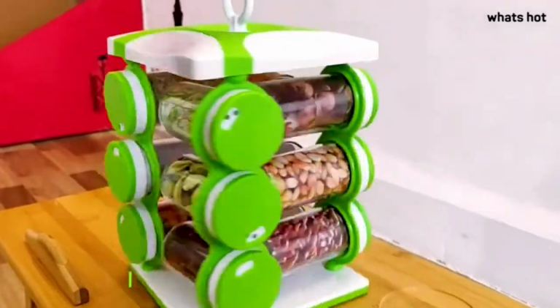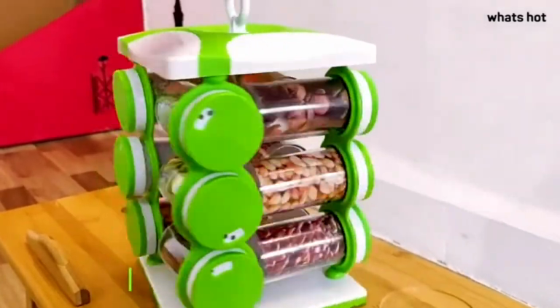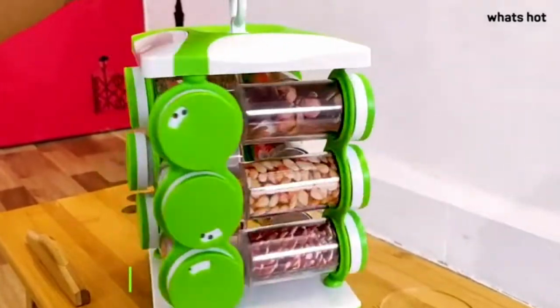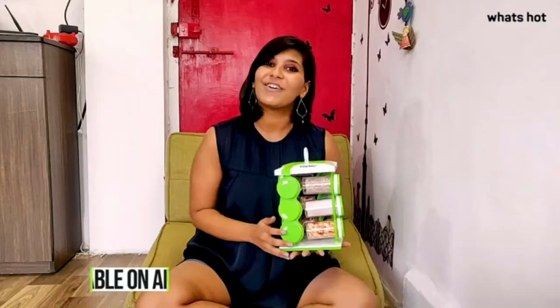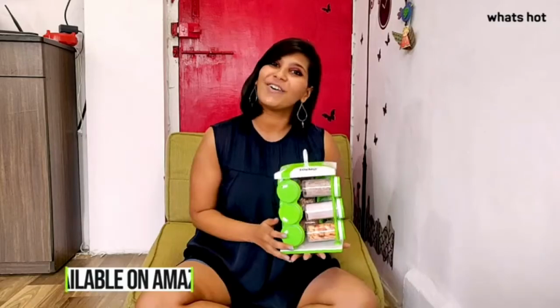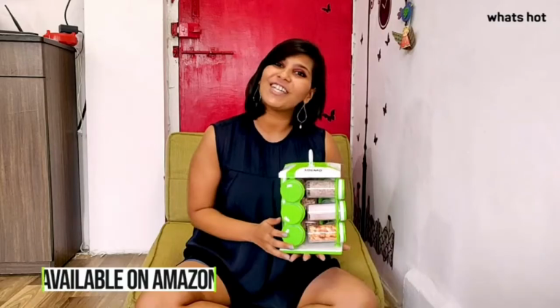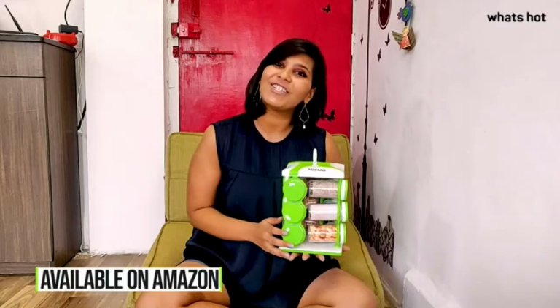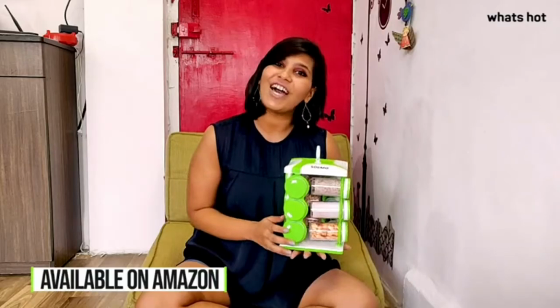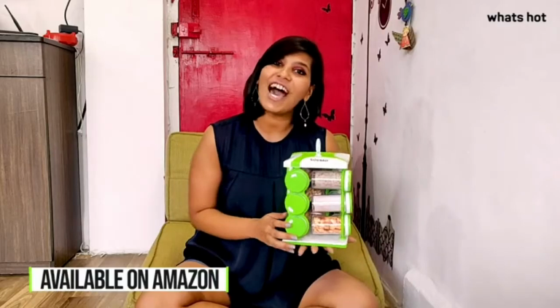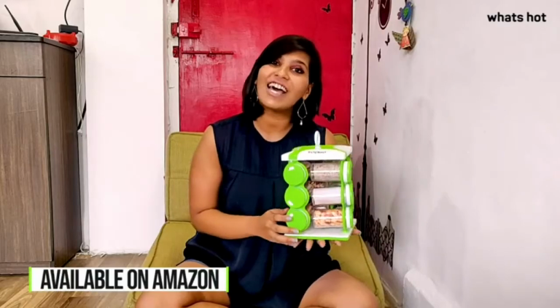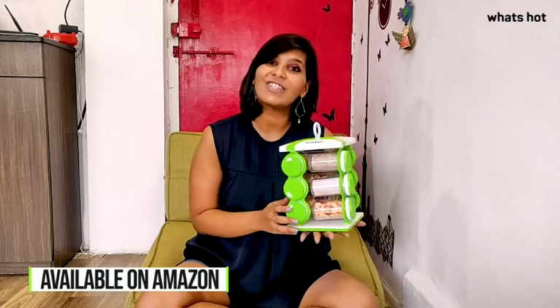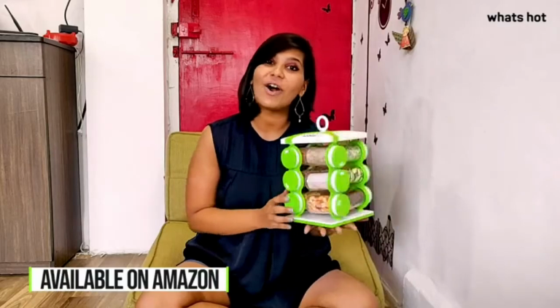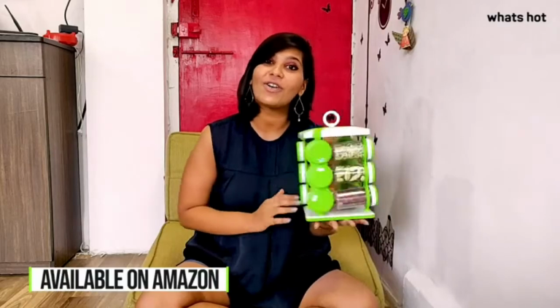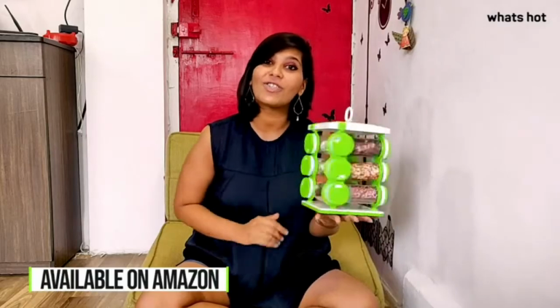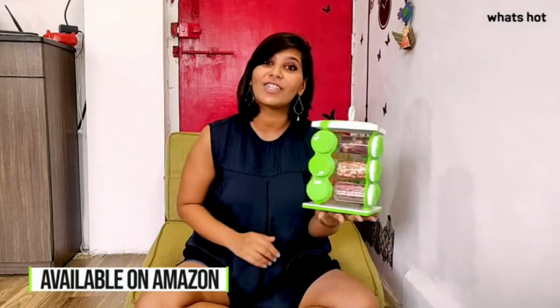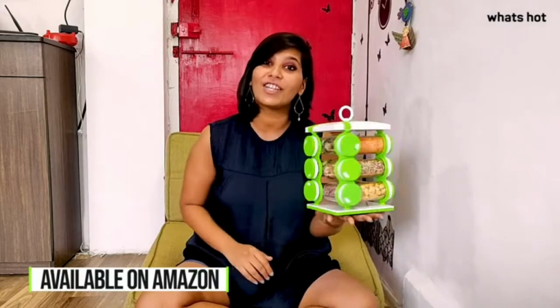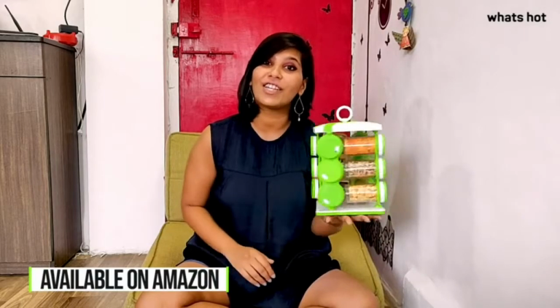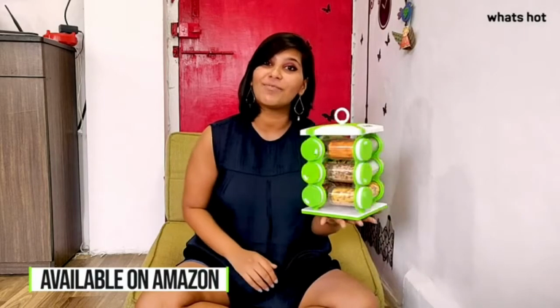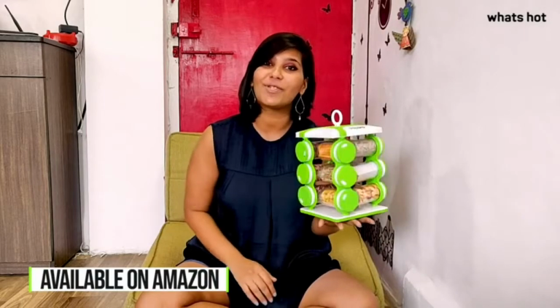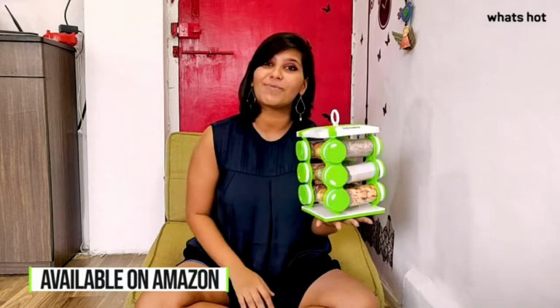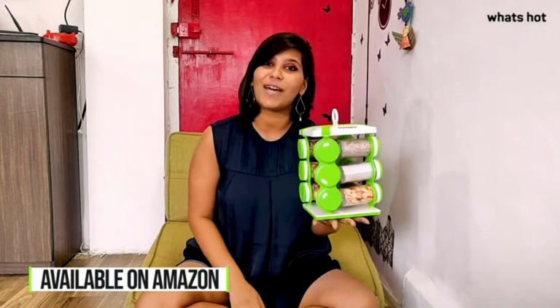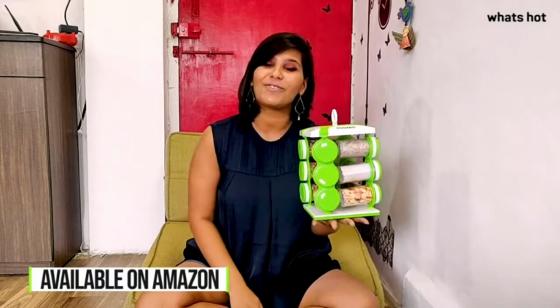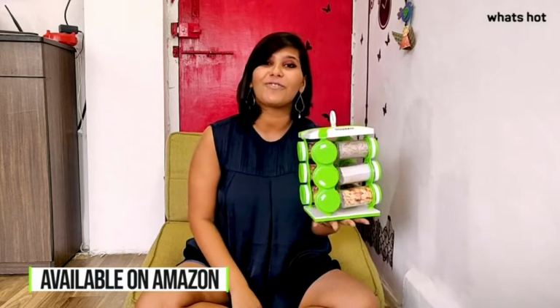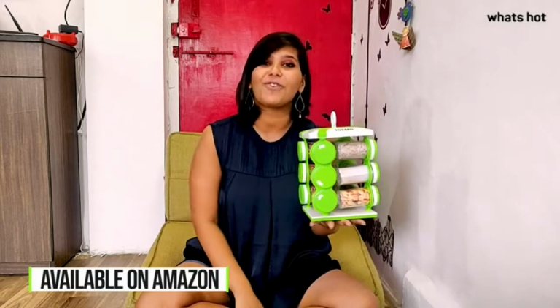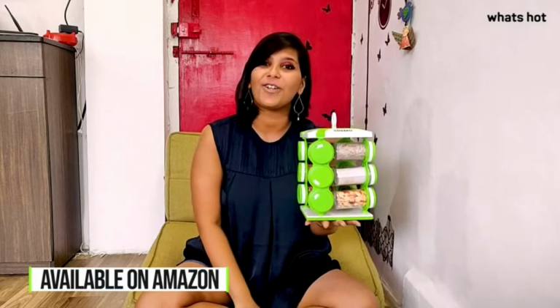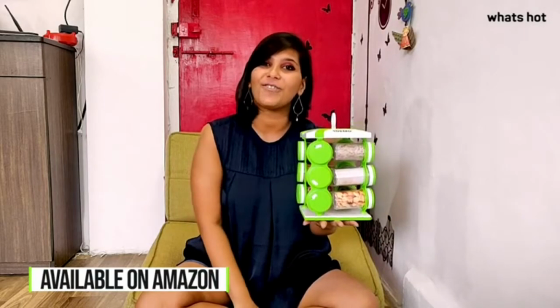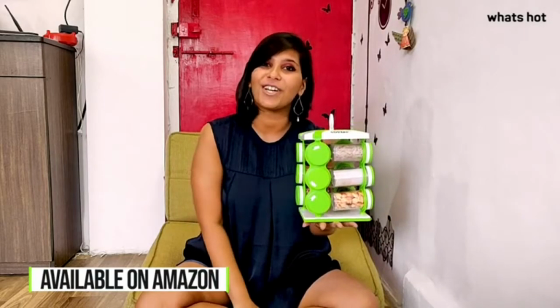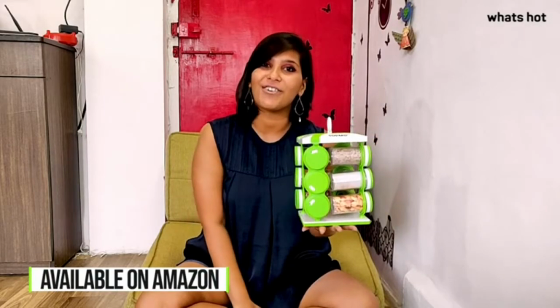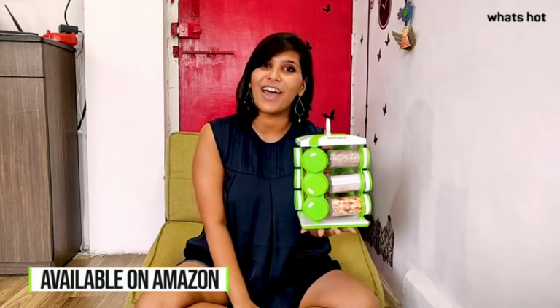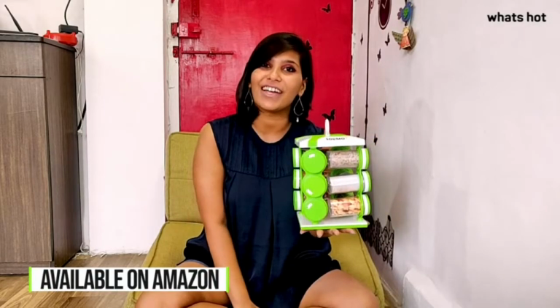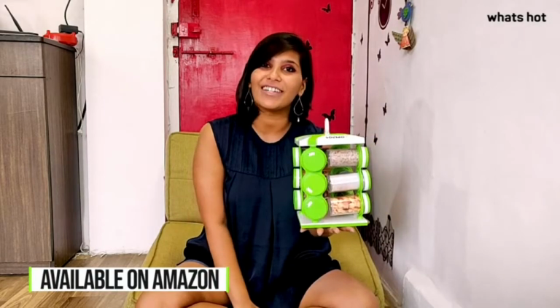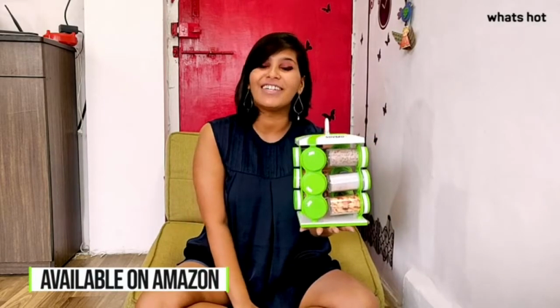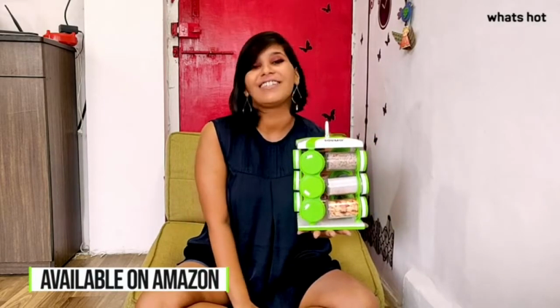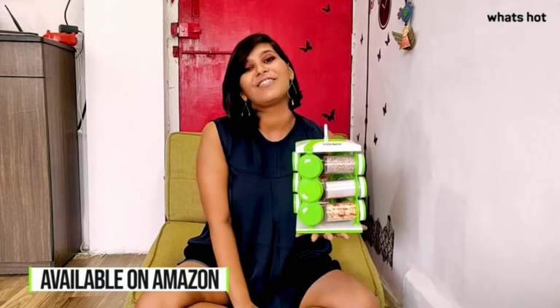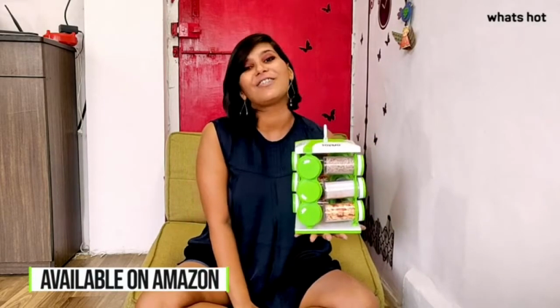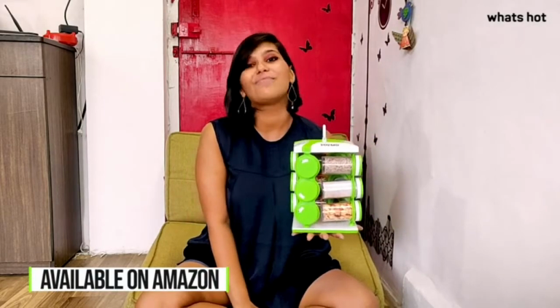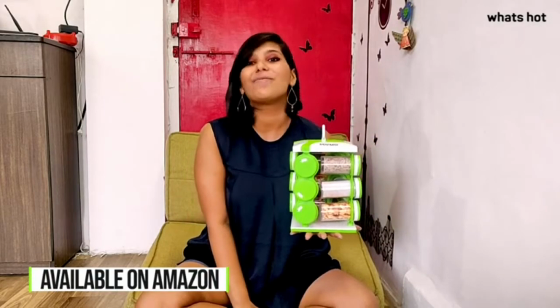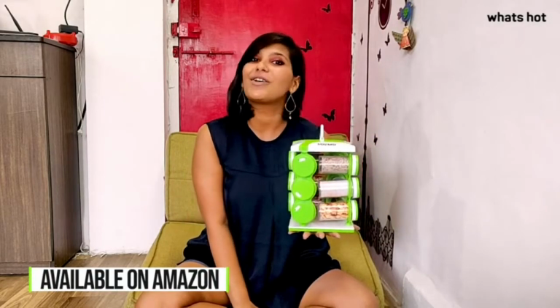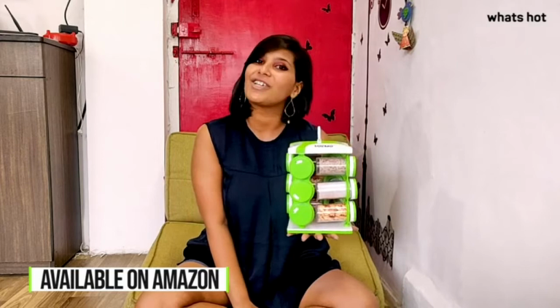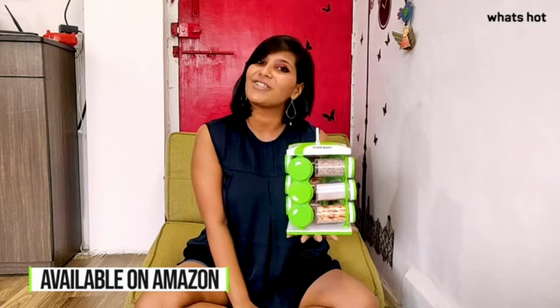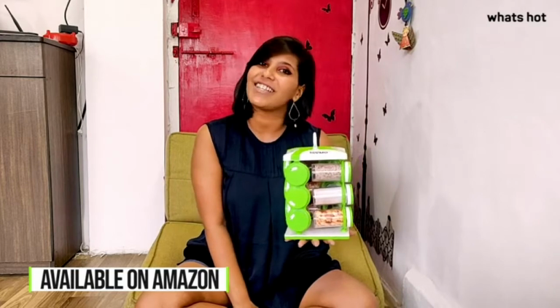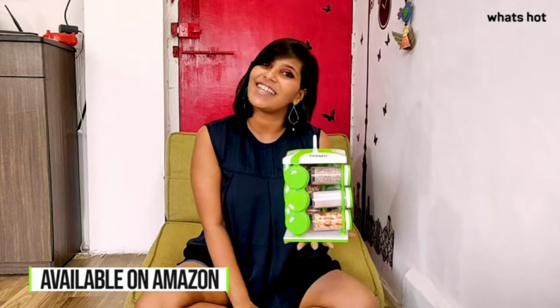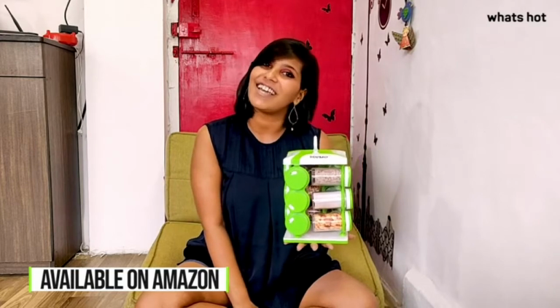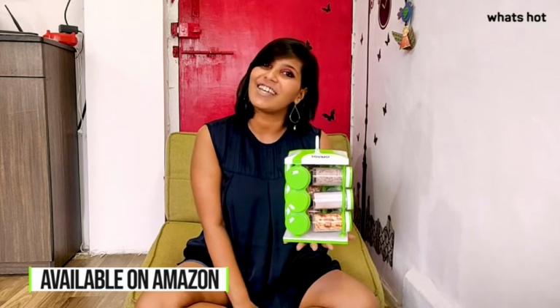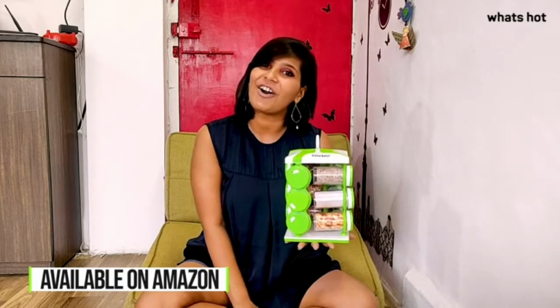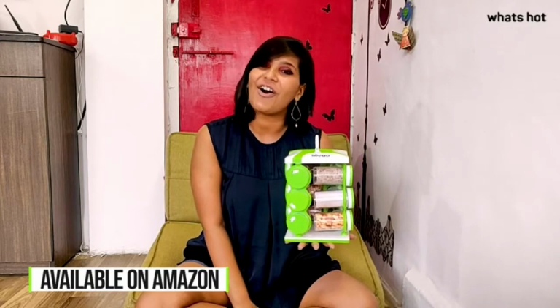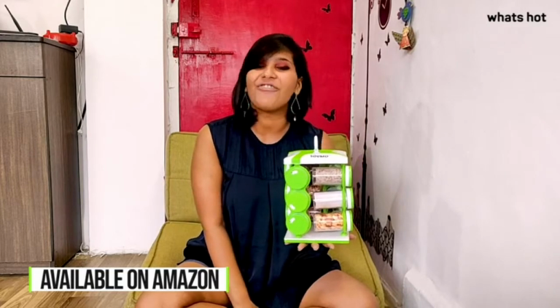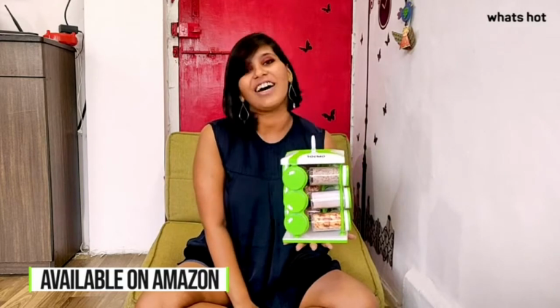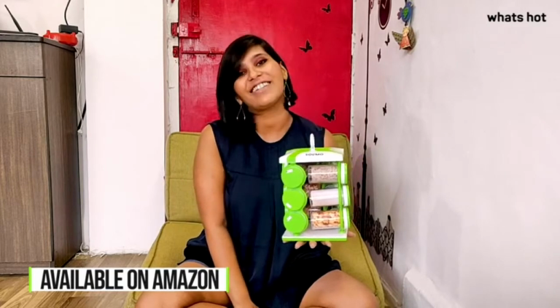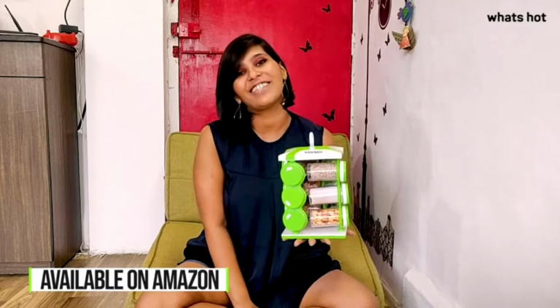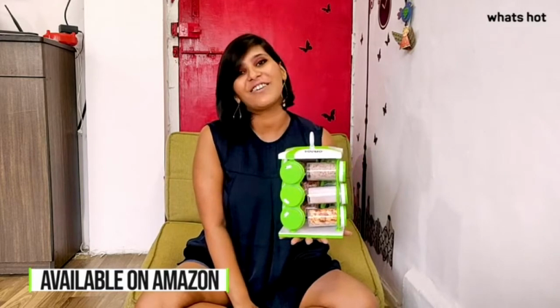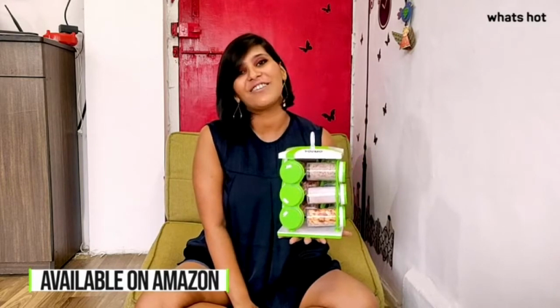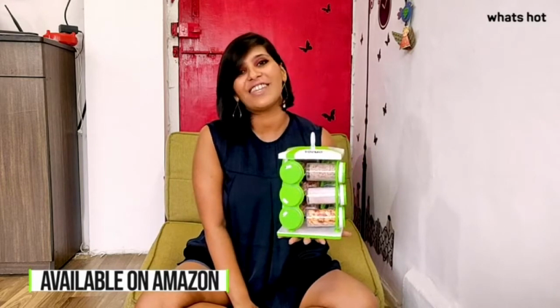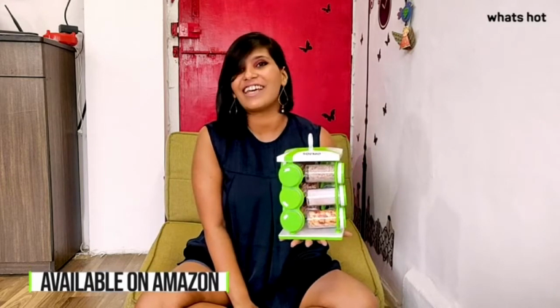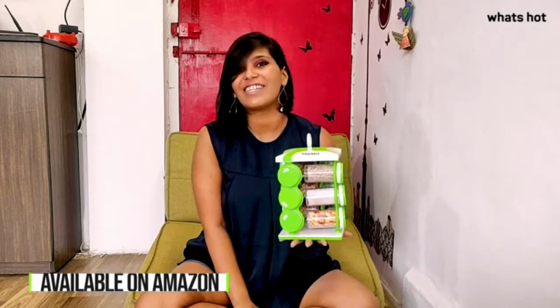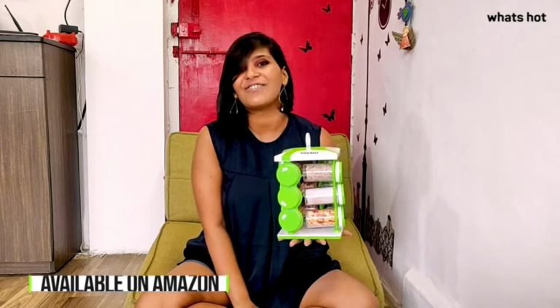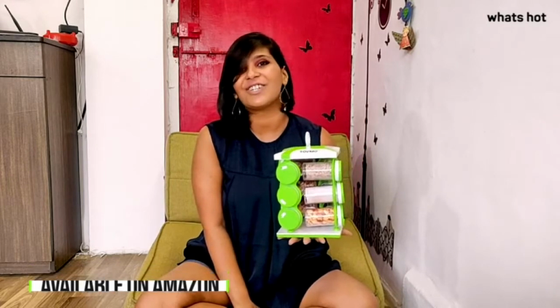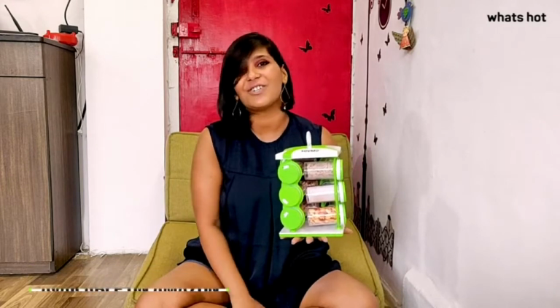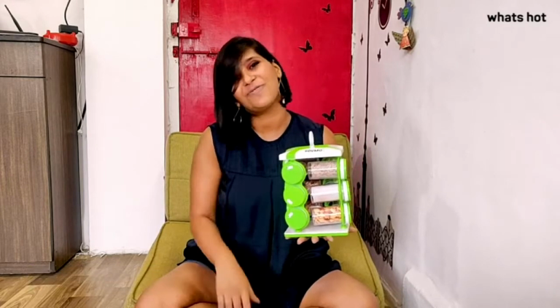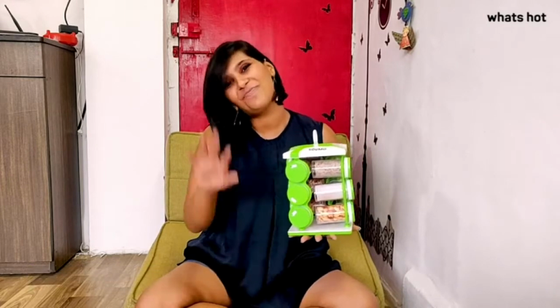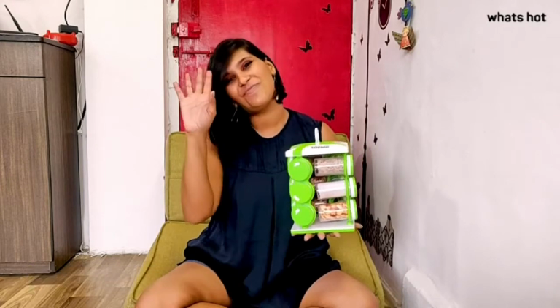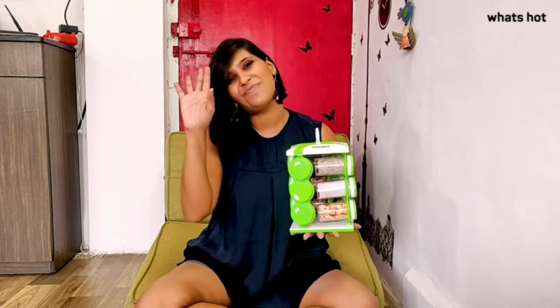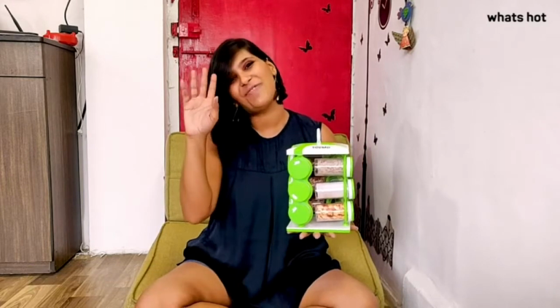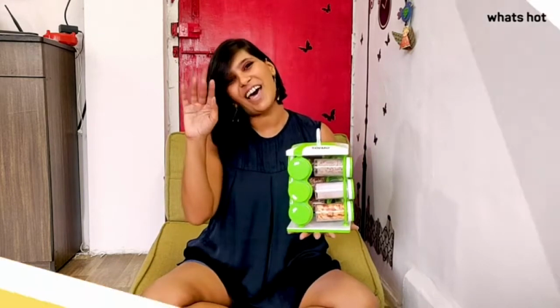So go get your hands on the Solimo Revolving Spice Rack. This is me, Rachna, signing off. I will see you in the next video. Bye!